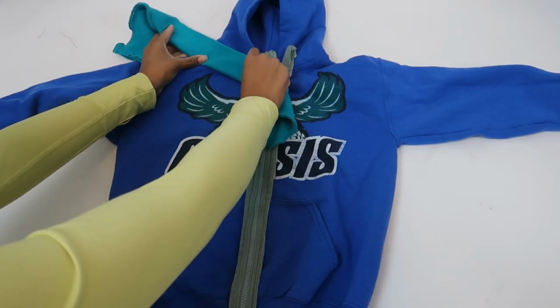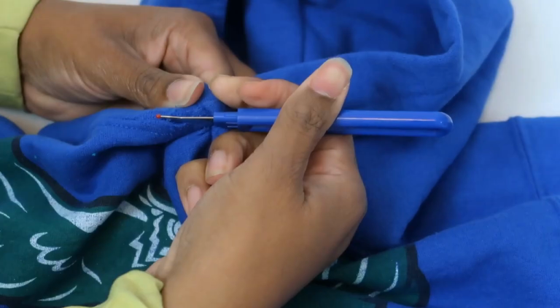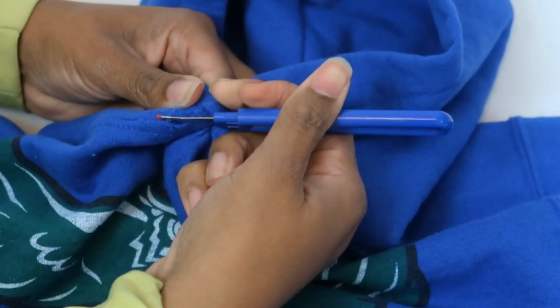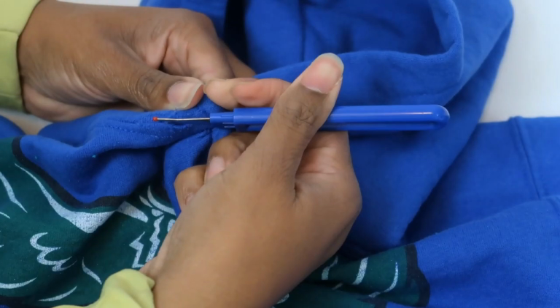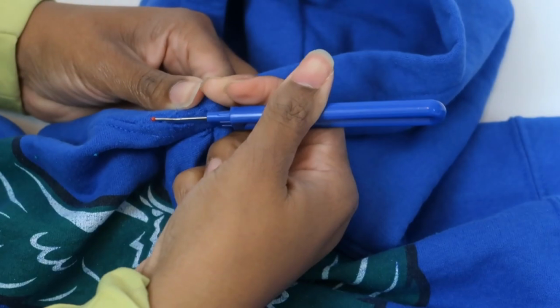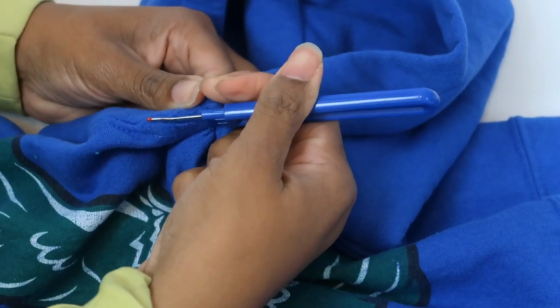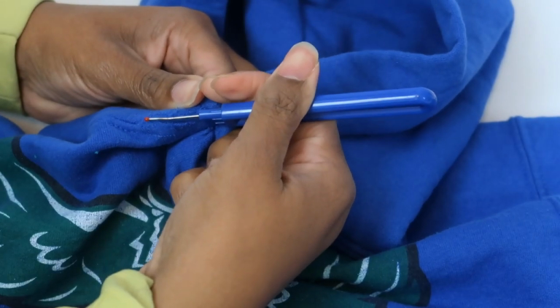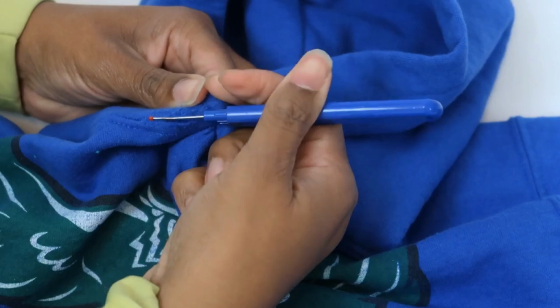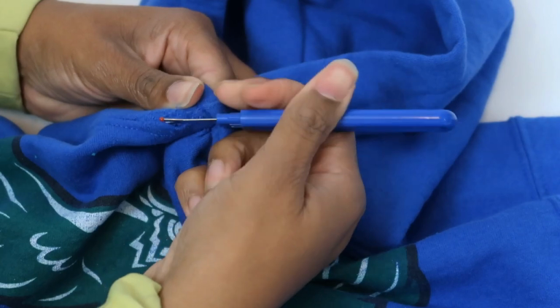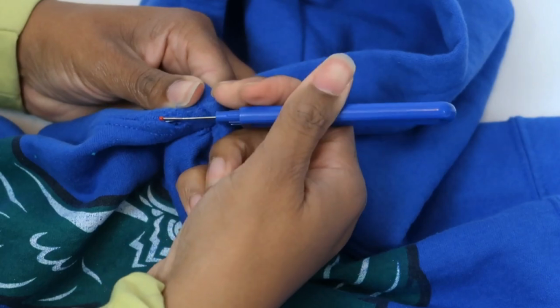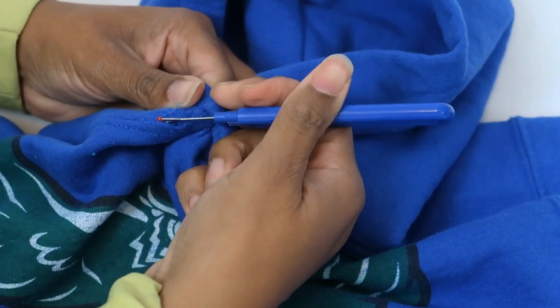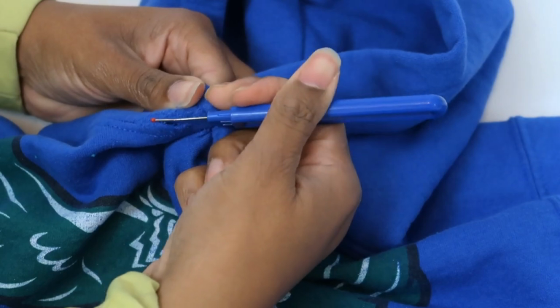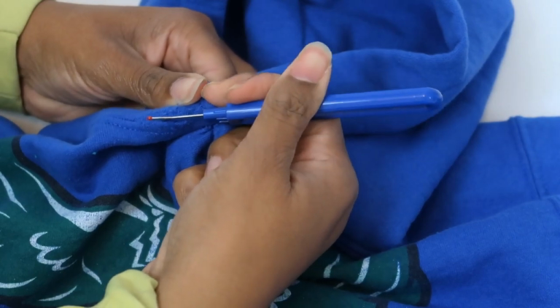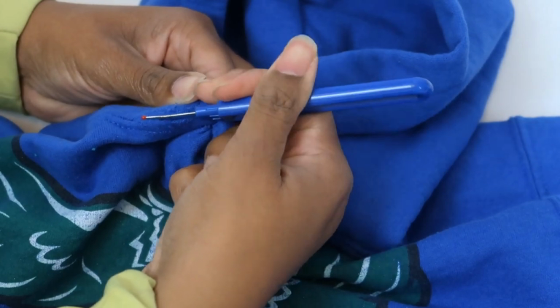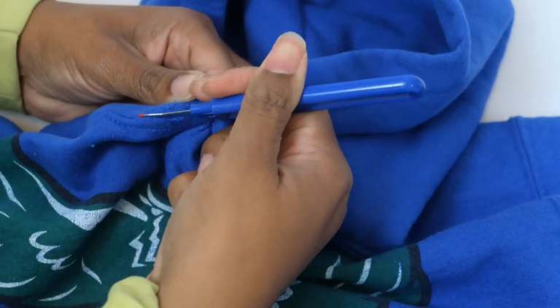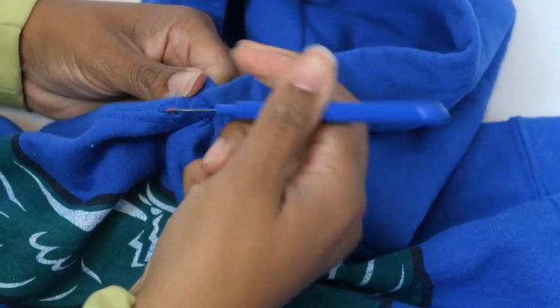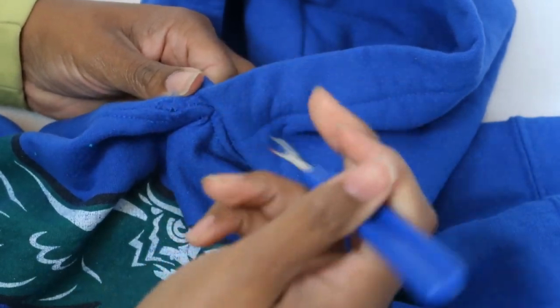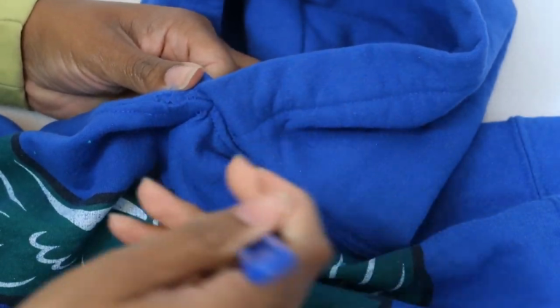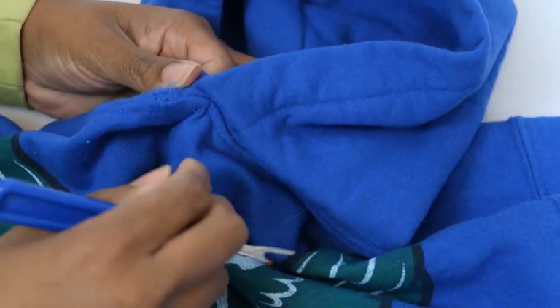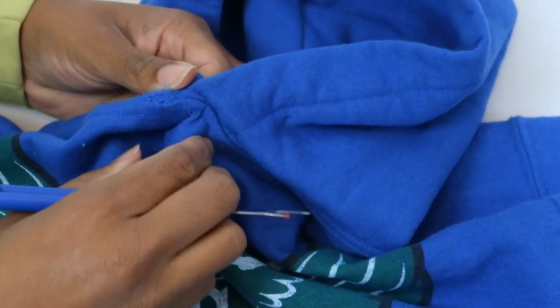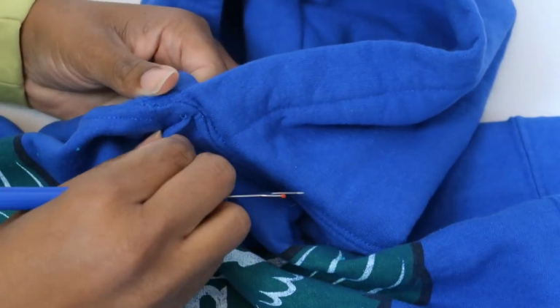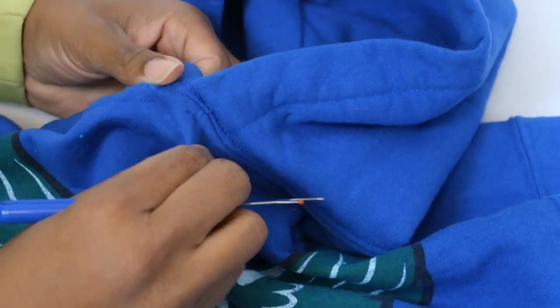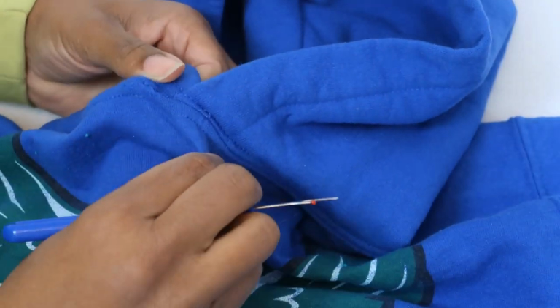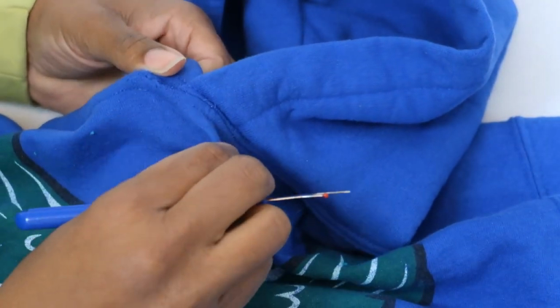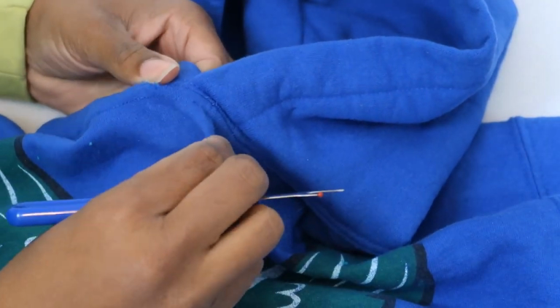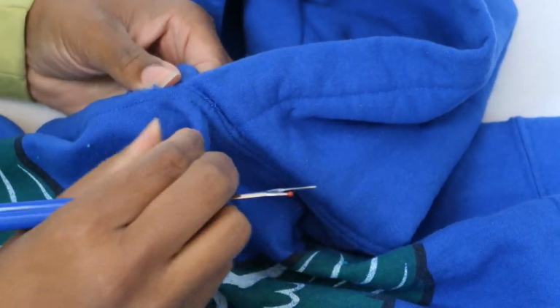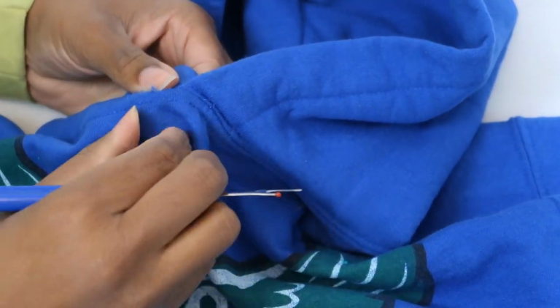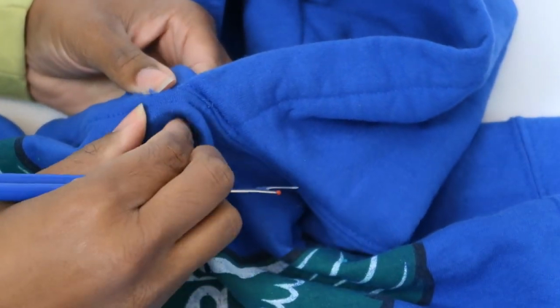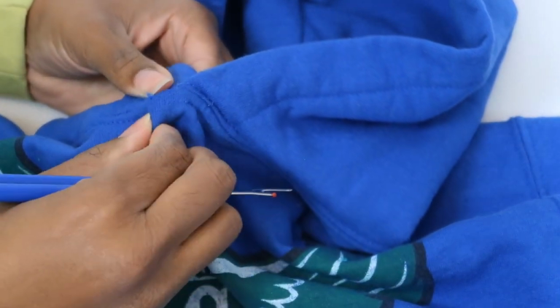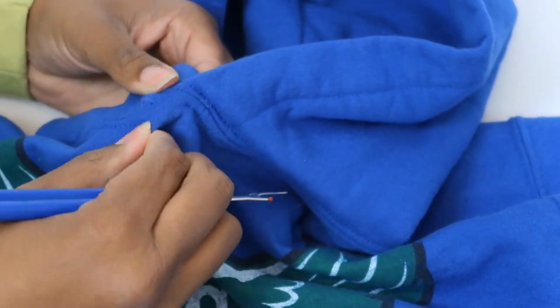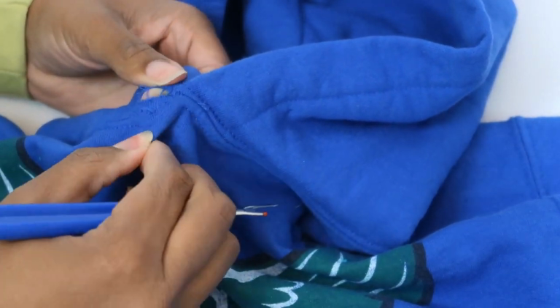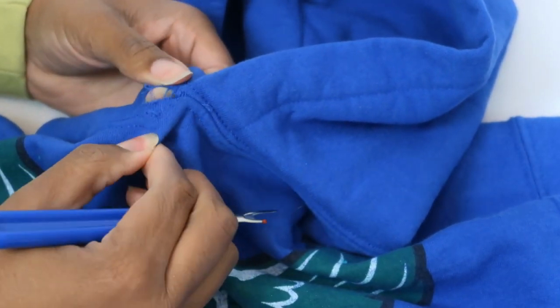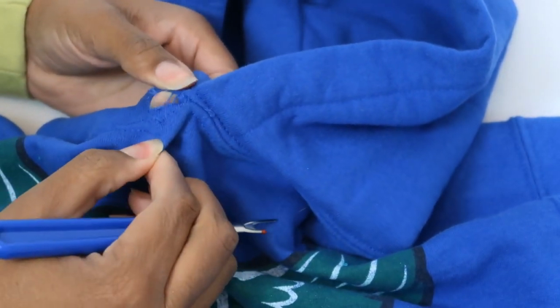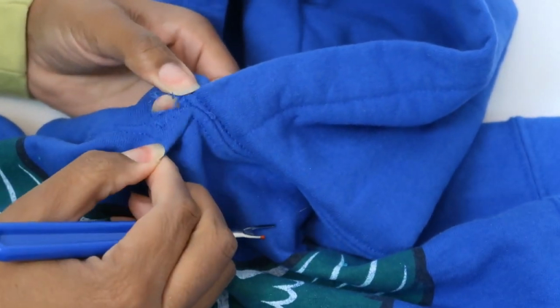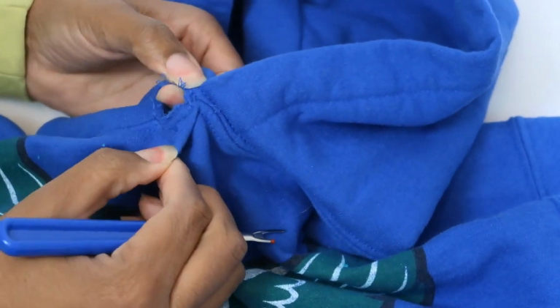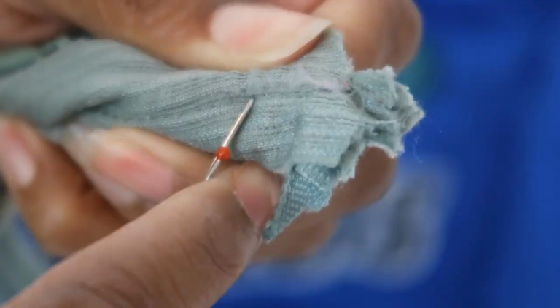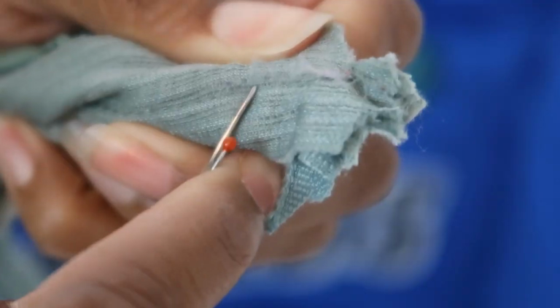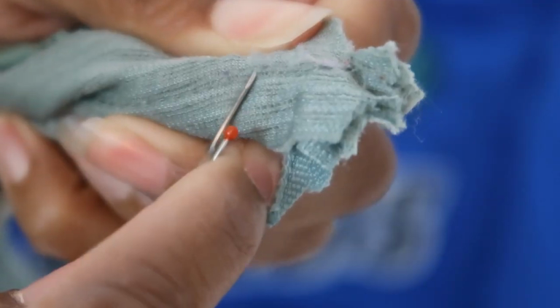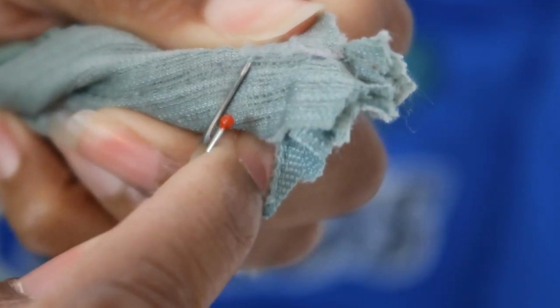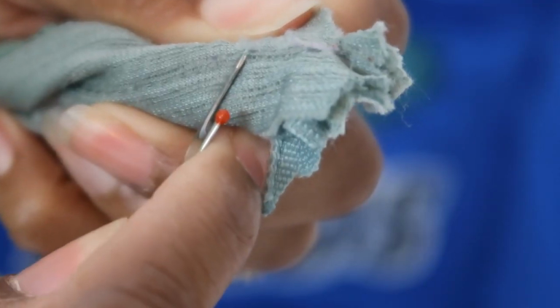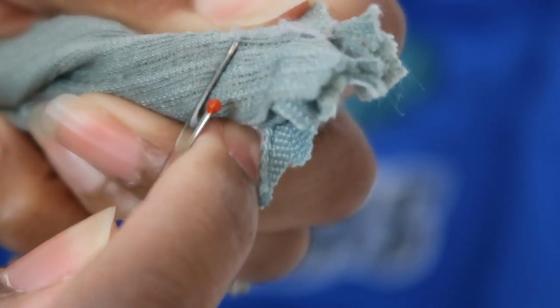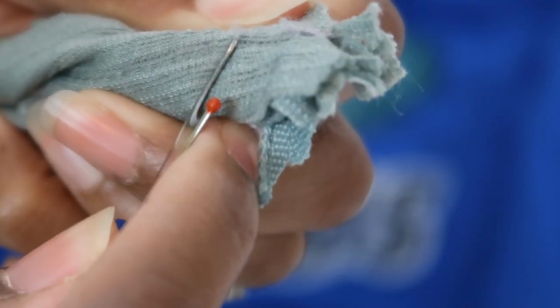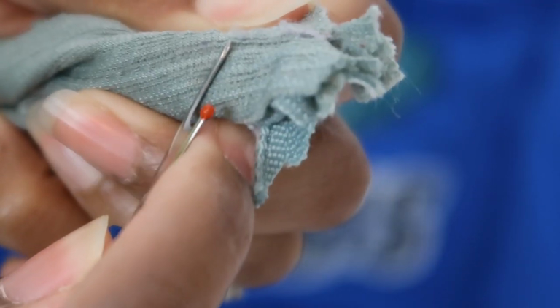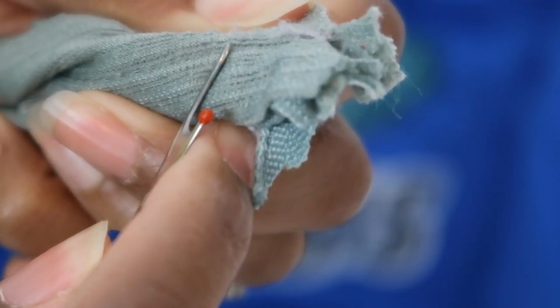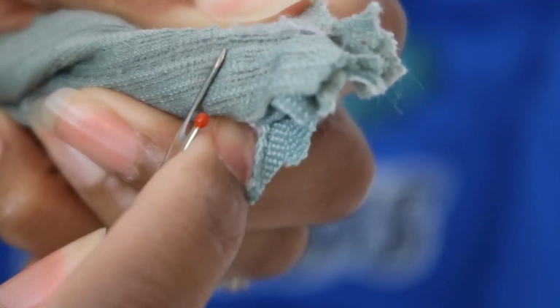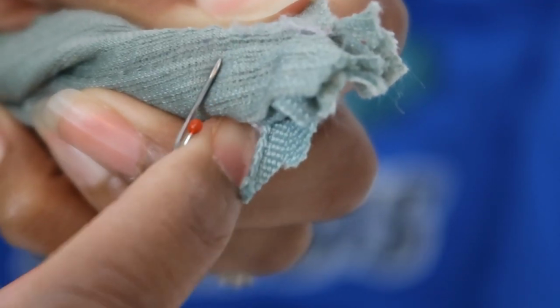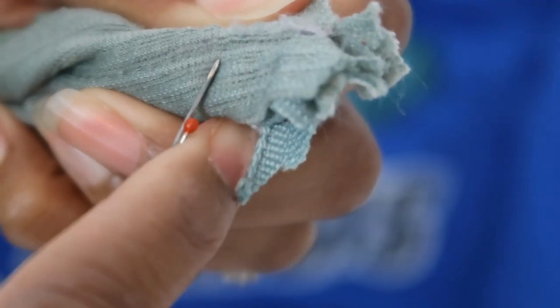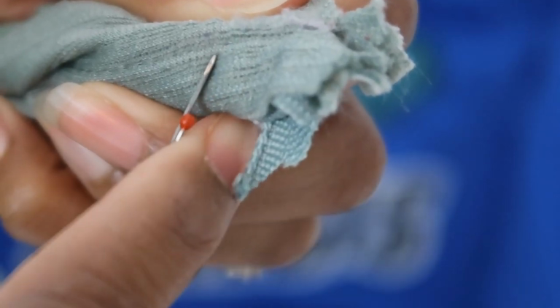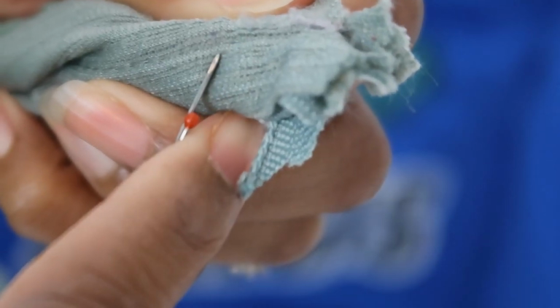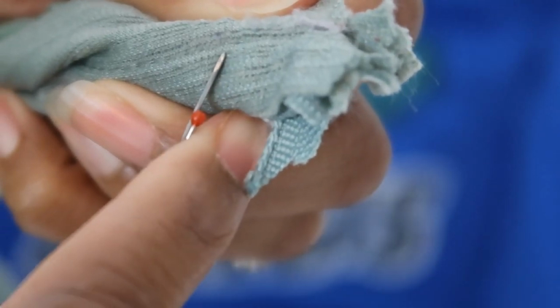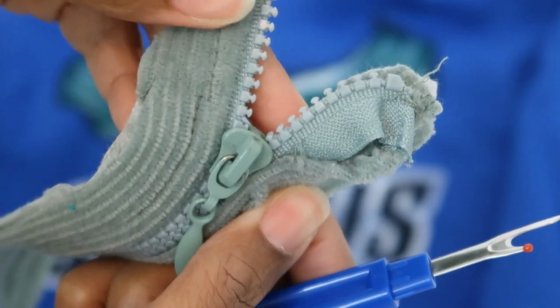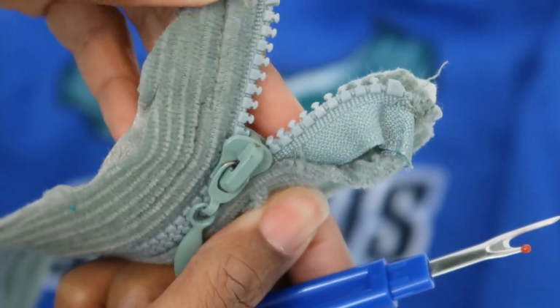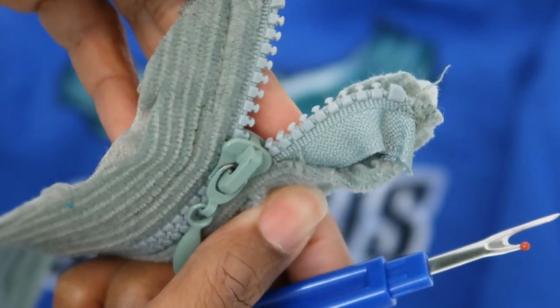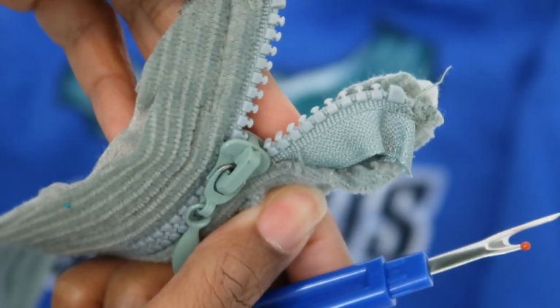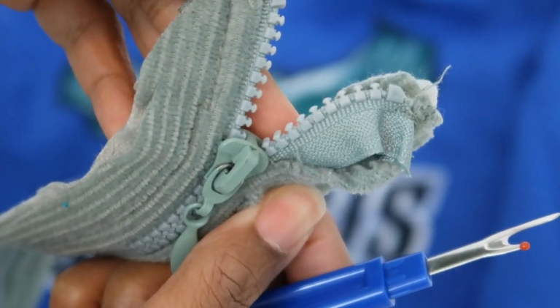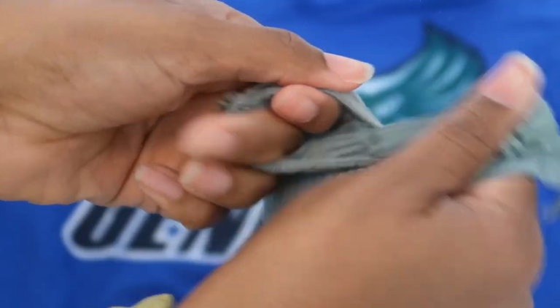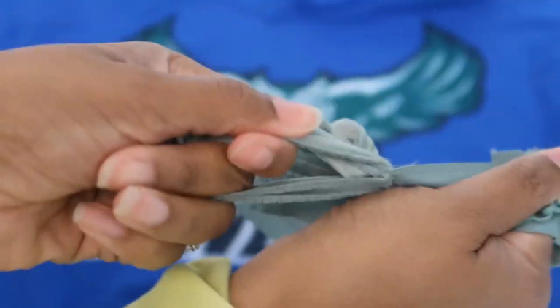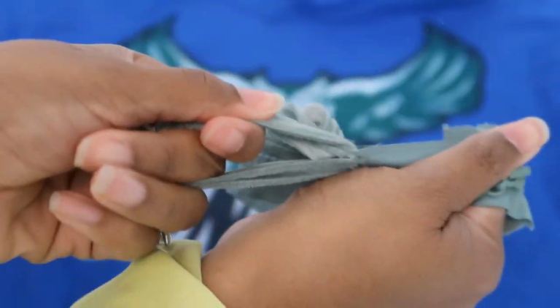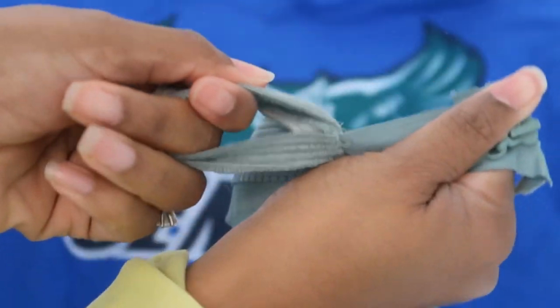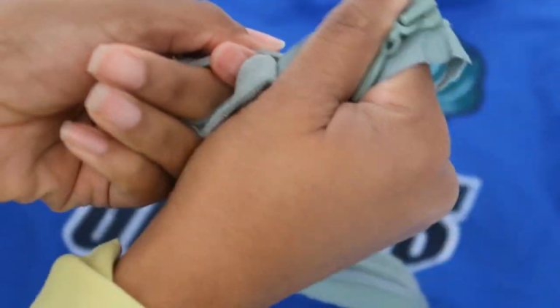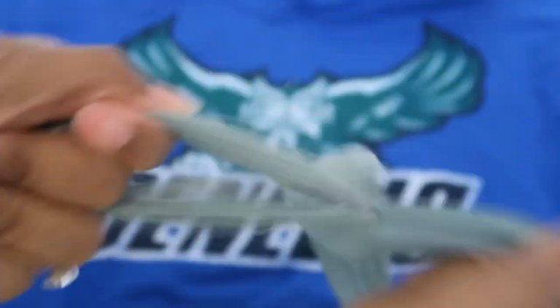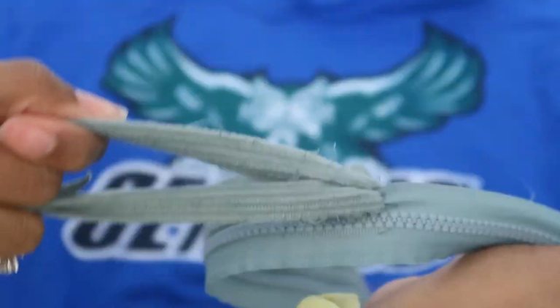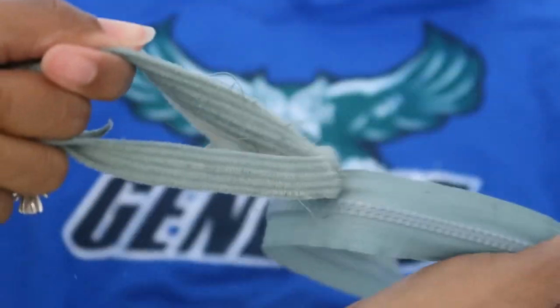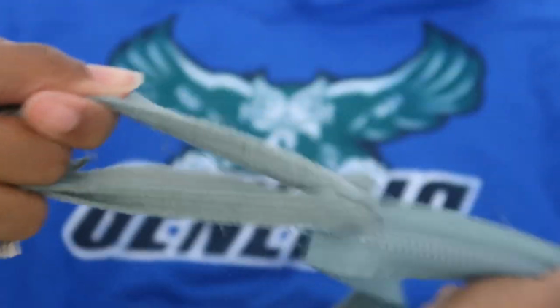First you'll use the seam ripper to carefully remove the hood from the rest of the shirt. I also removed the old fabric from the zipper to get it ready.